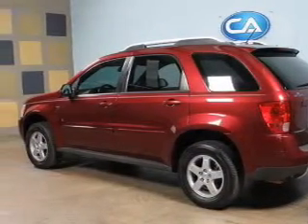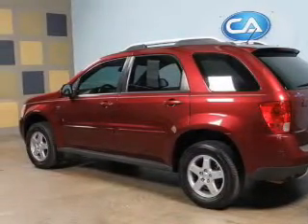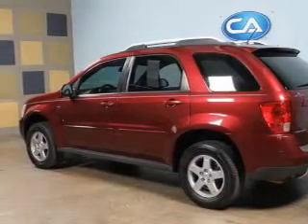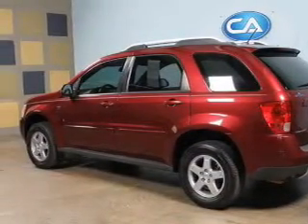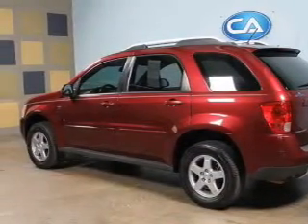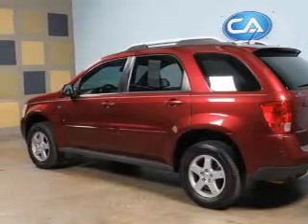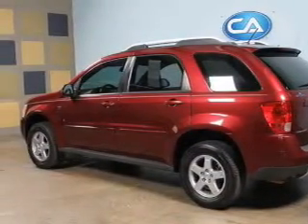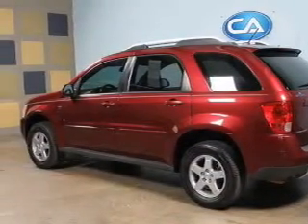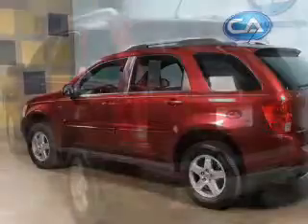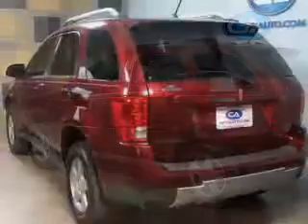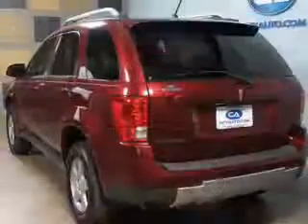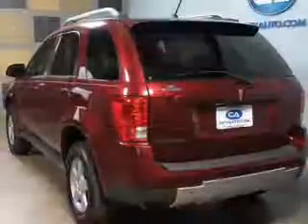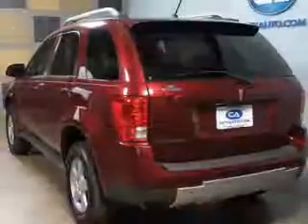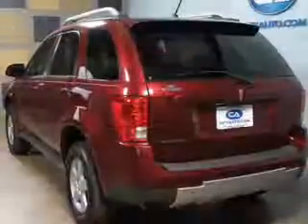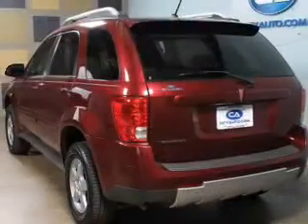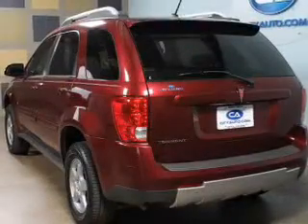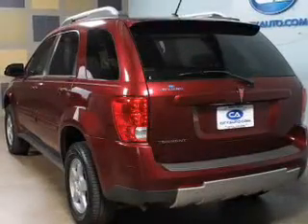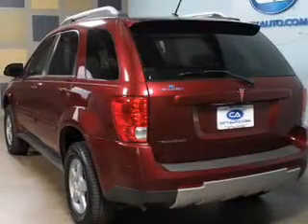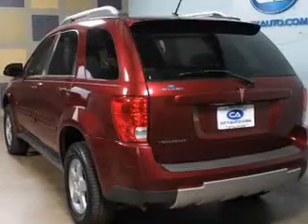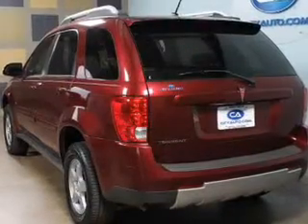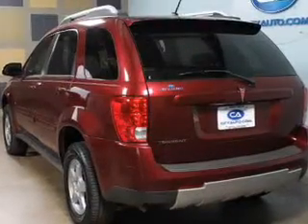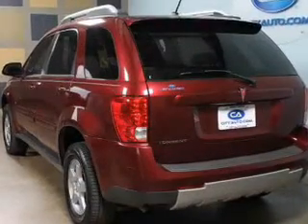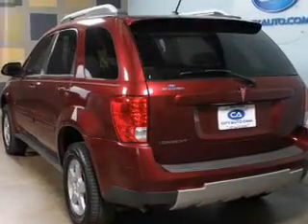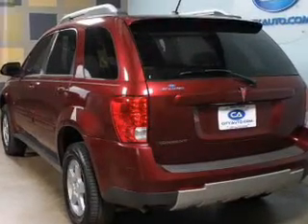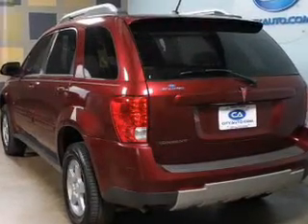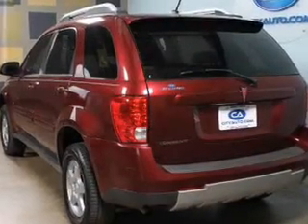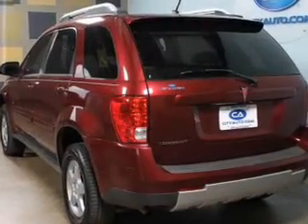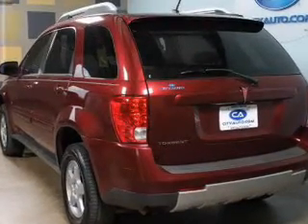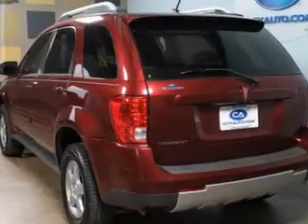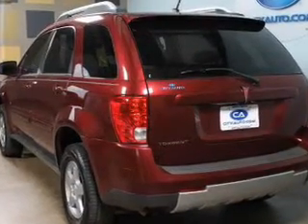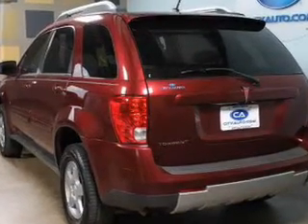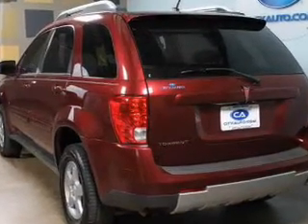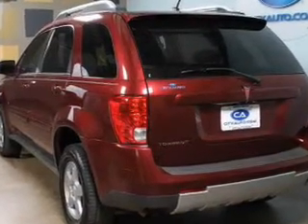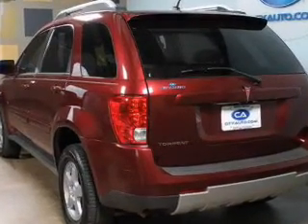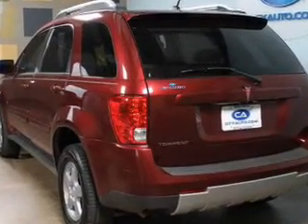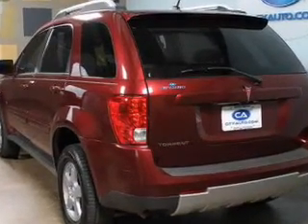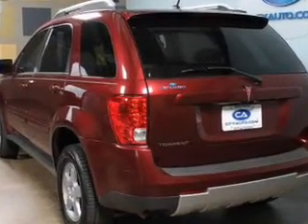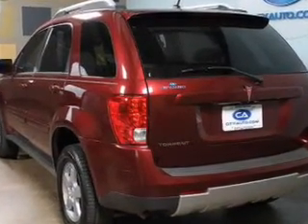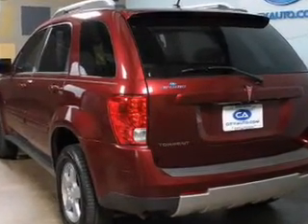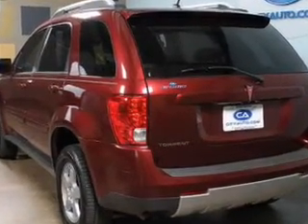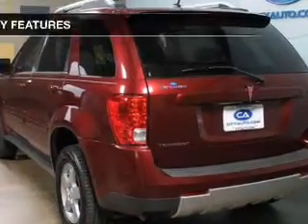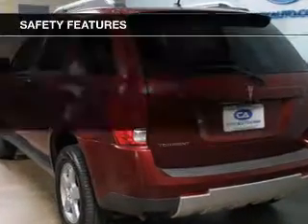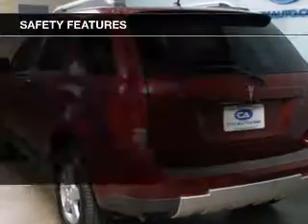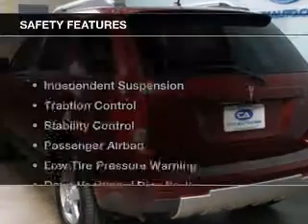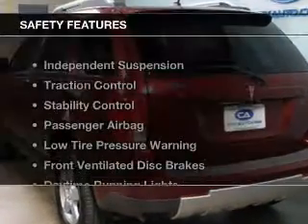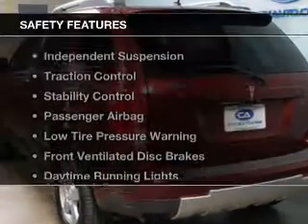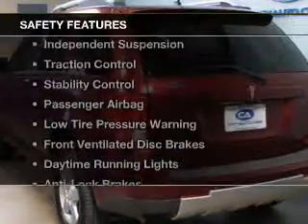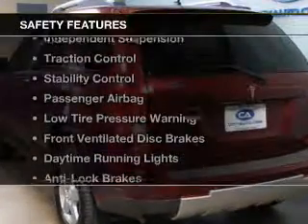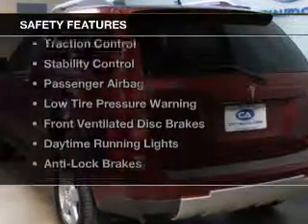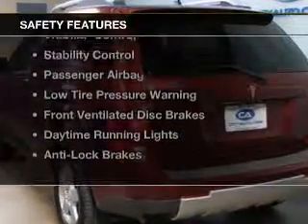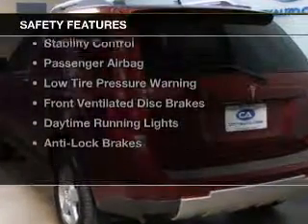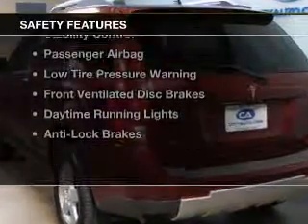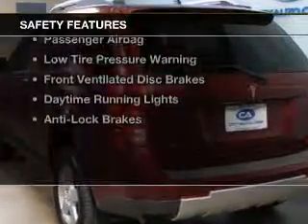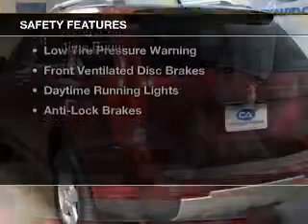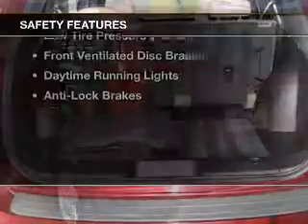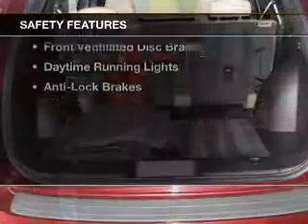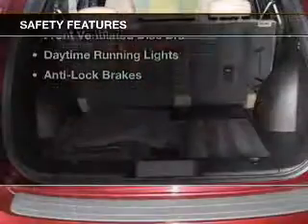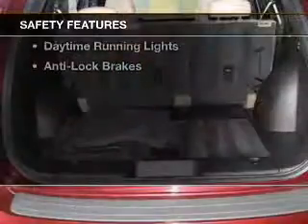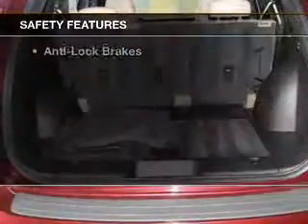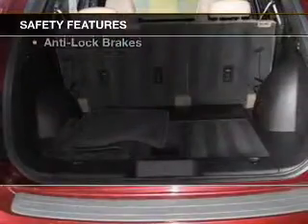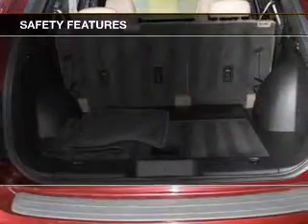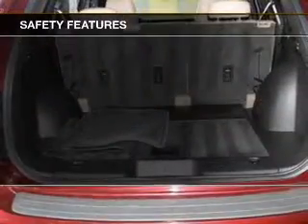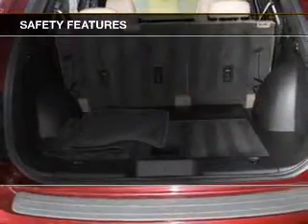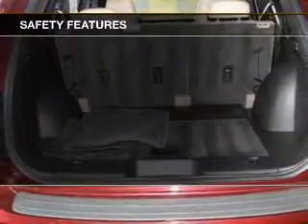Cruise control, keyless entry, a trip computer, and an MP3 player. Safety was made a priority with these features.